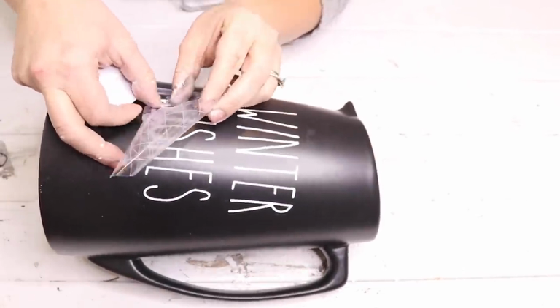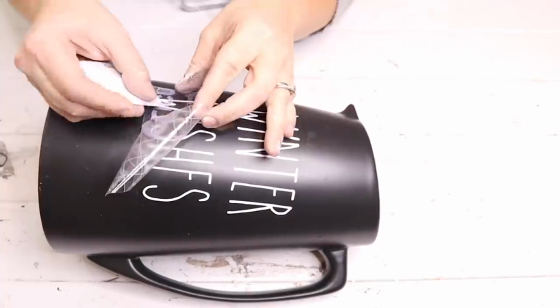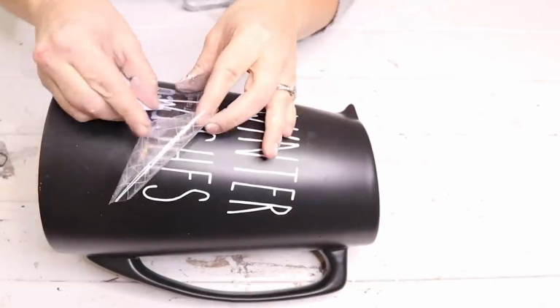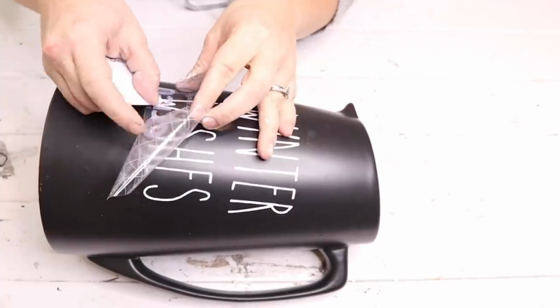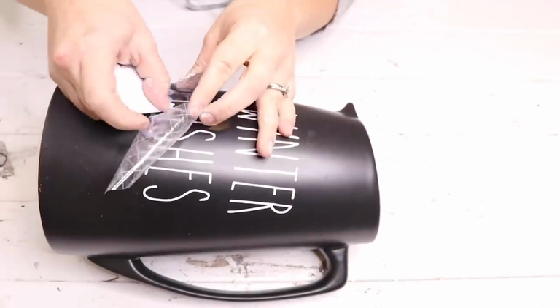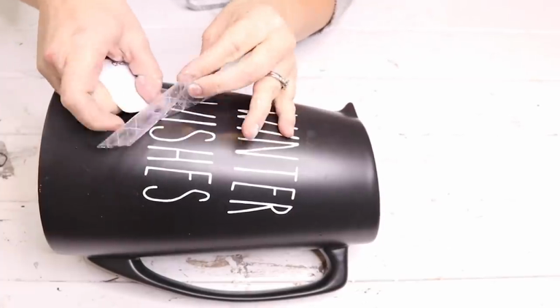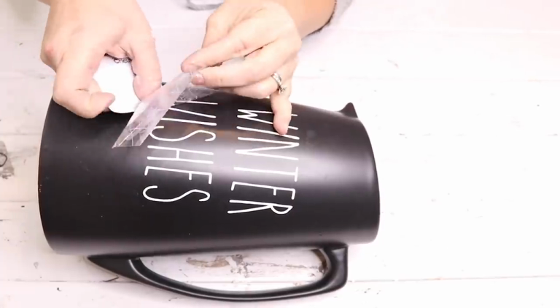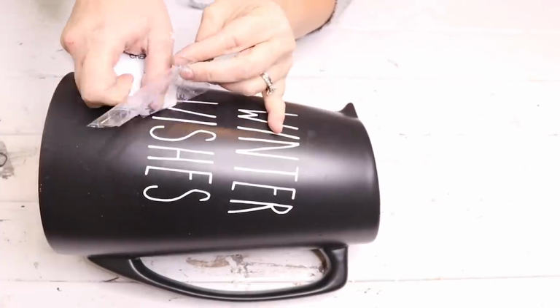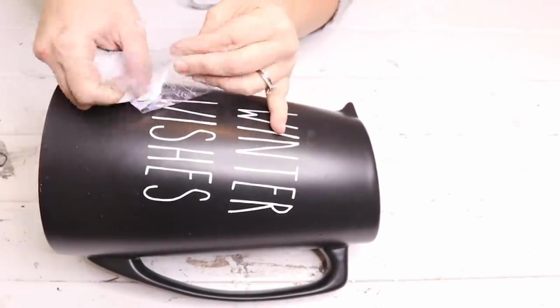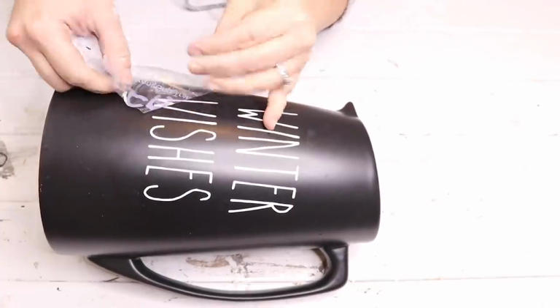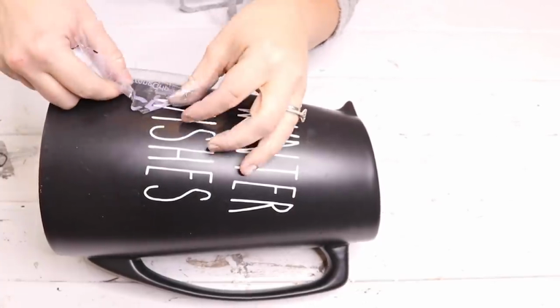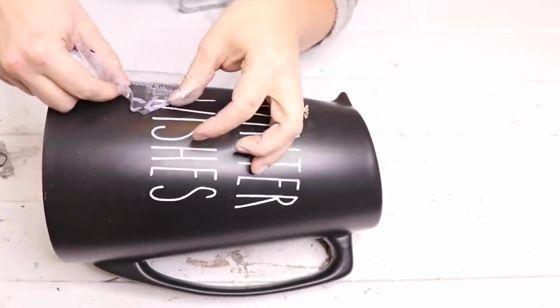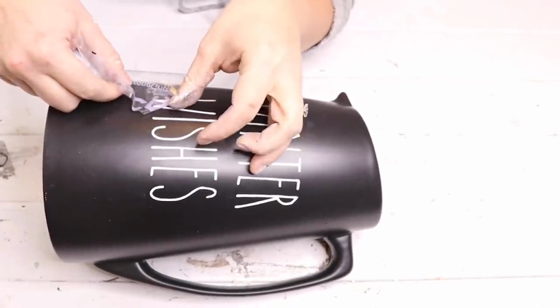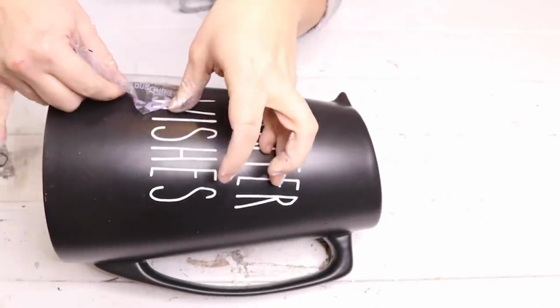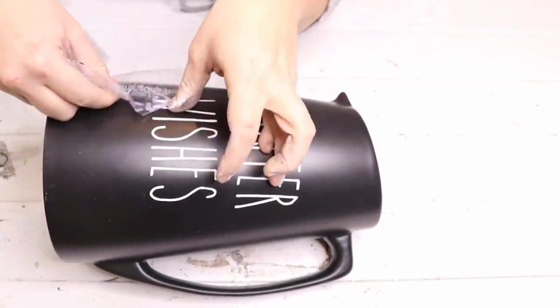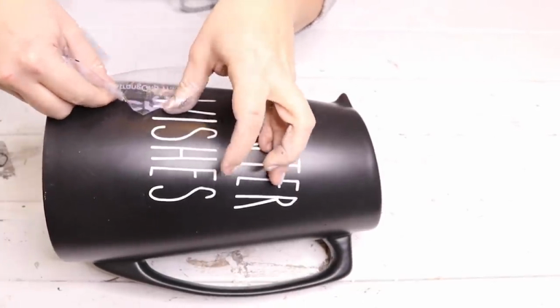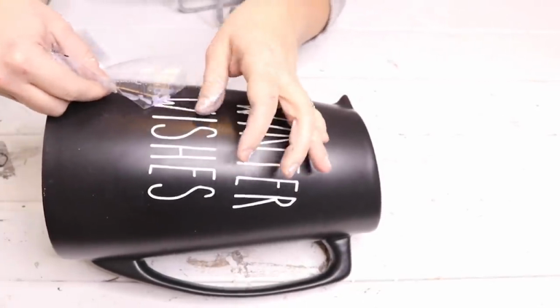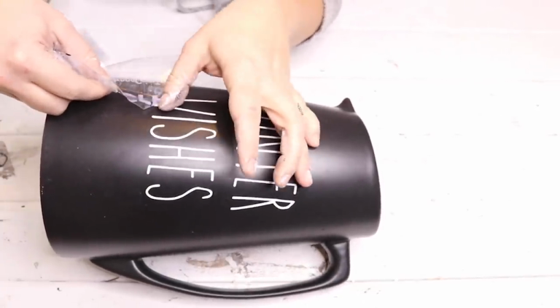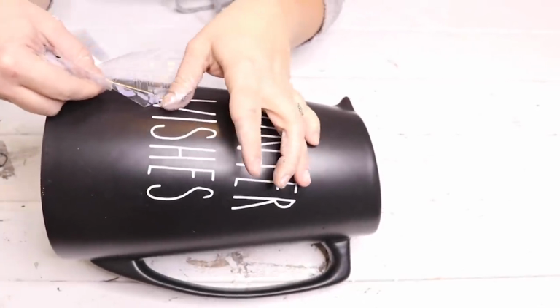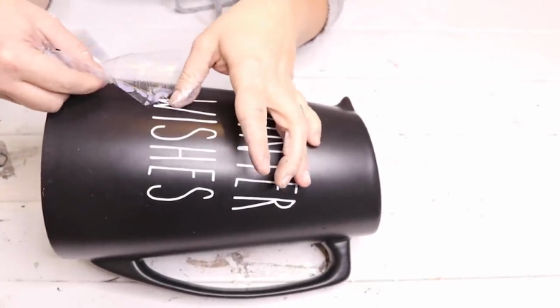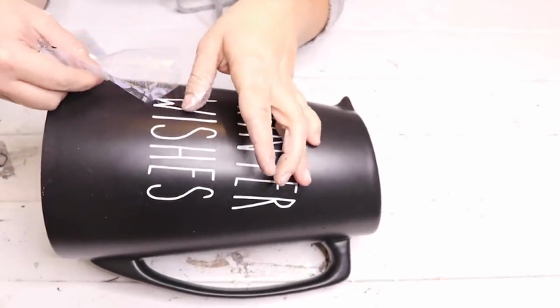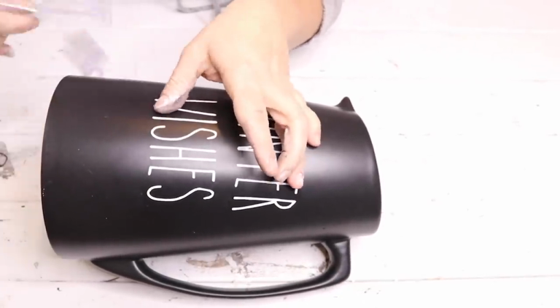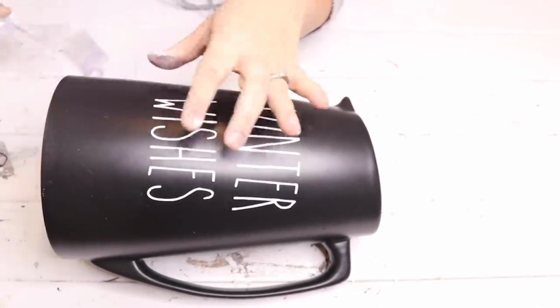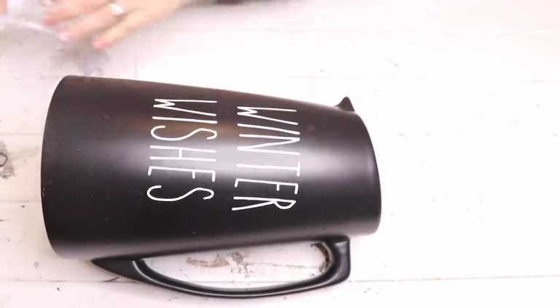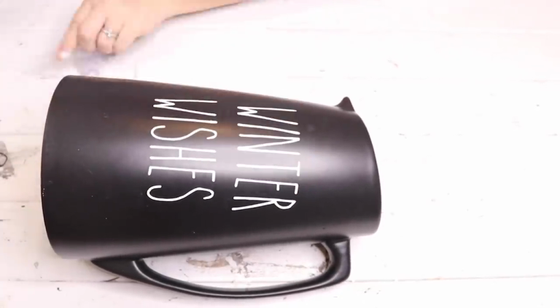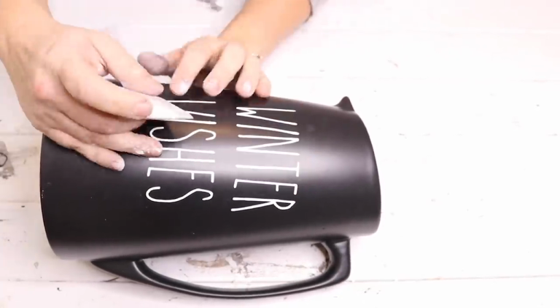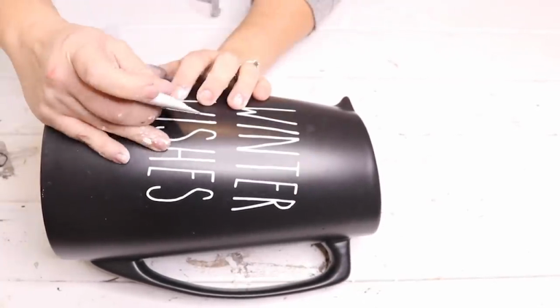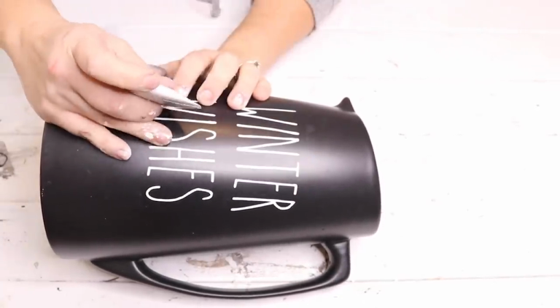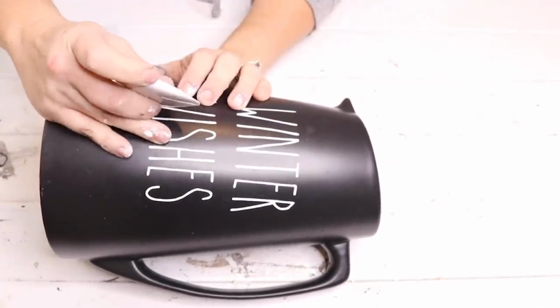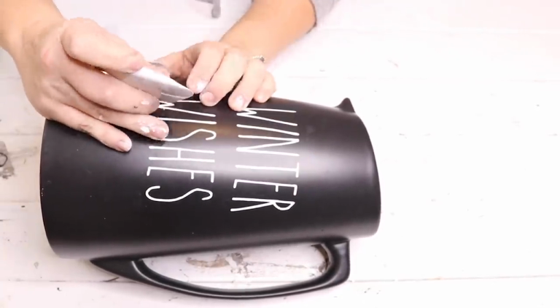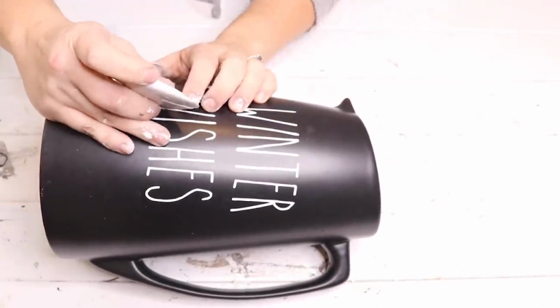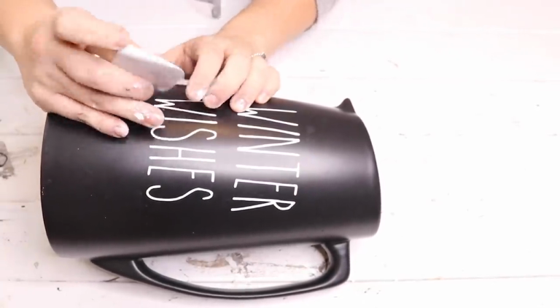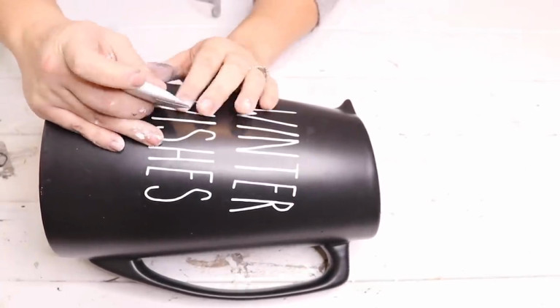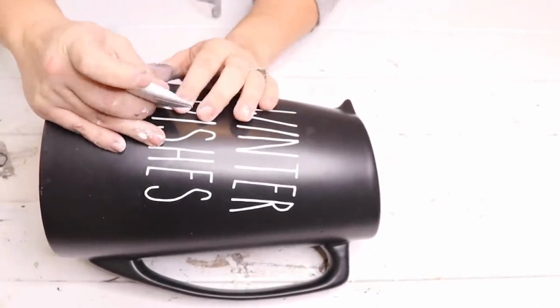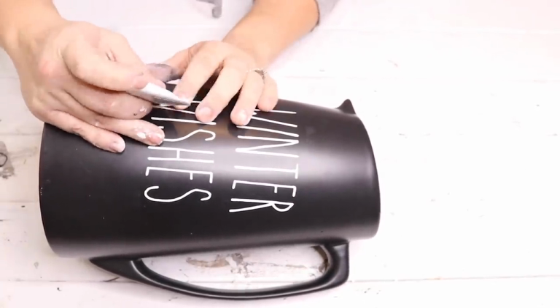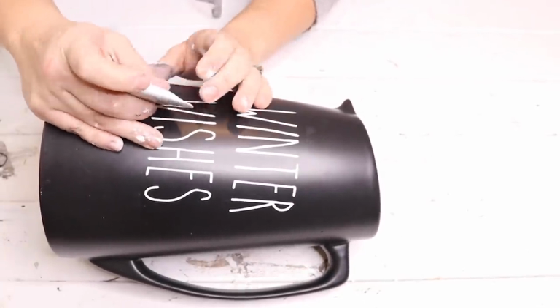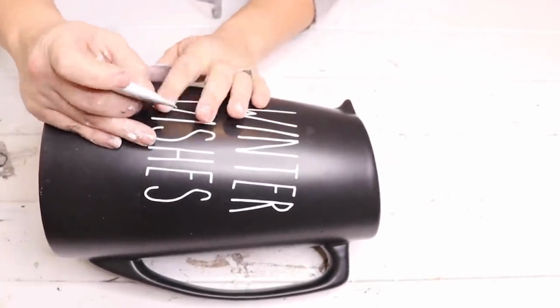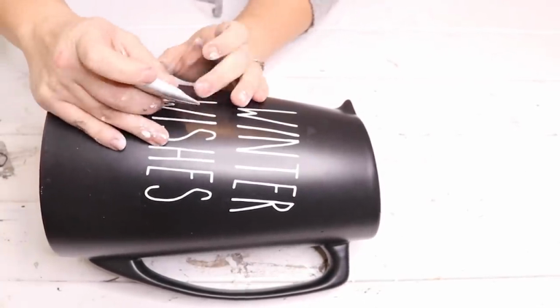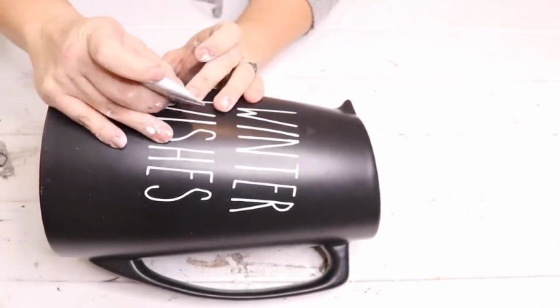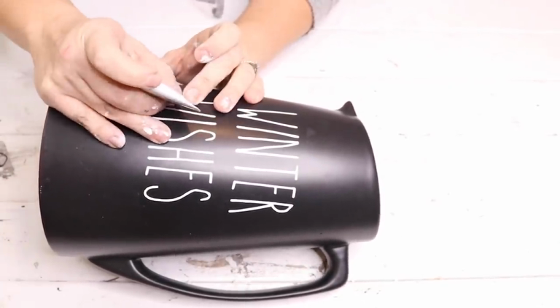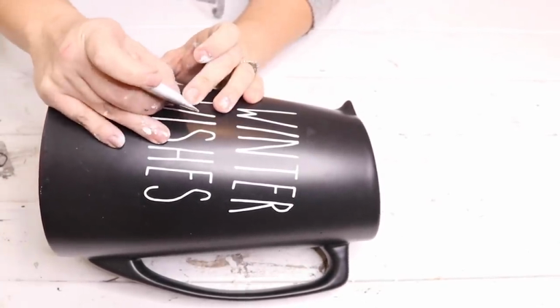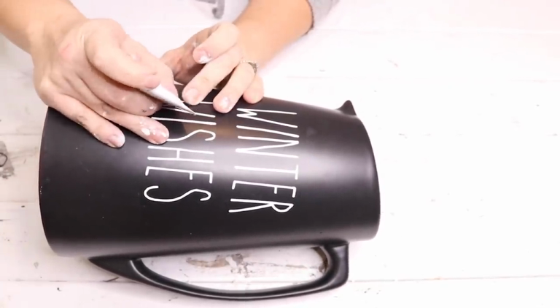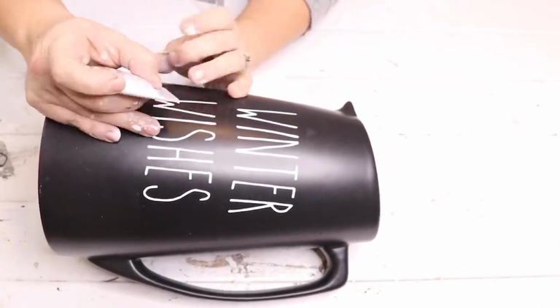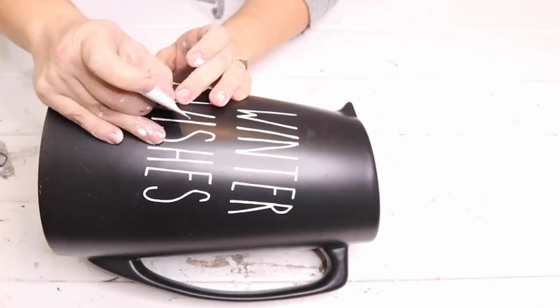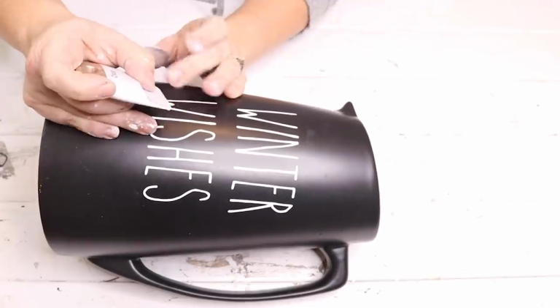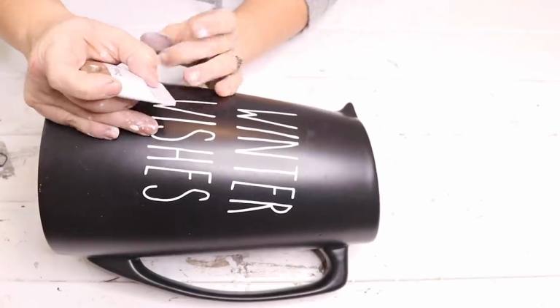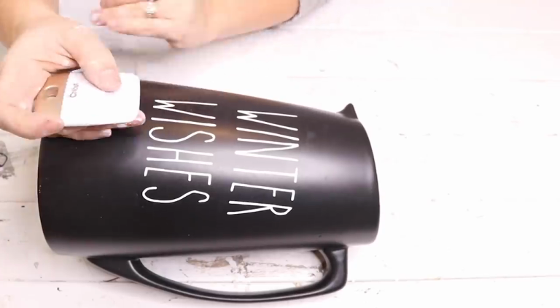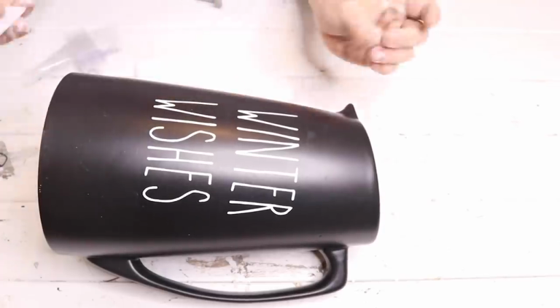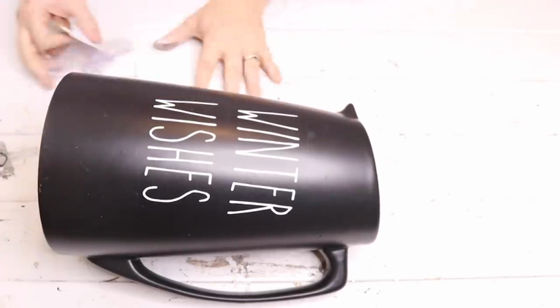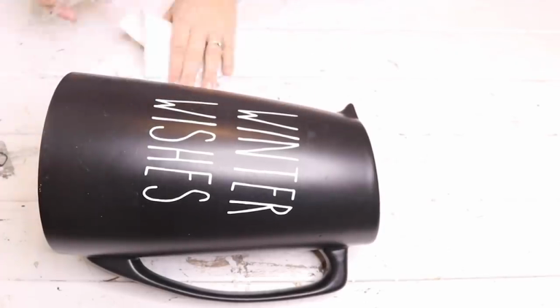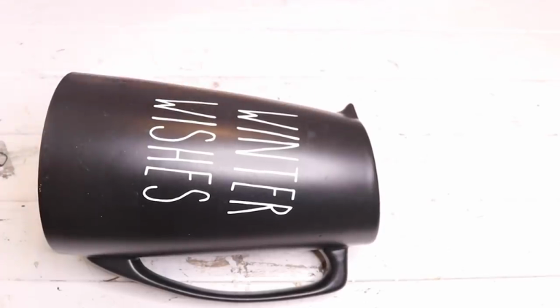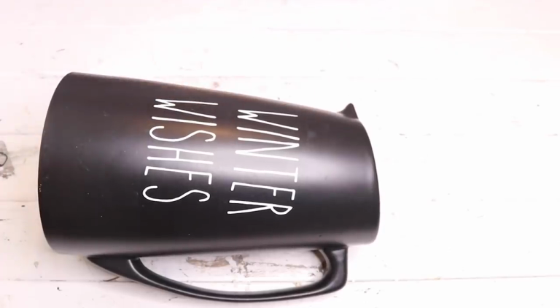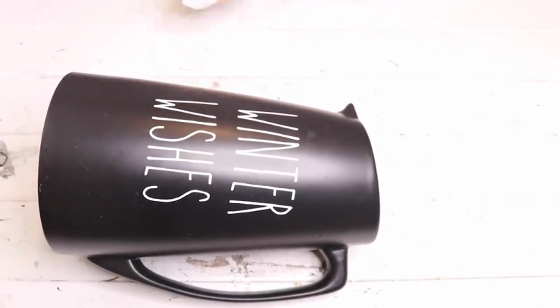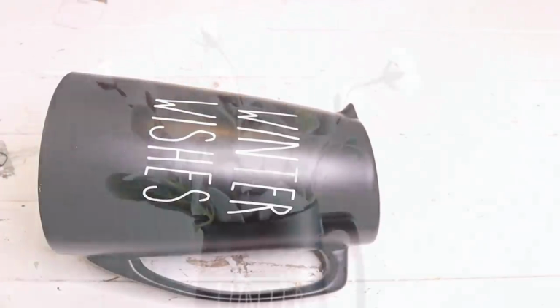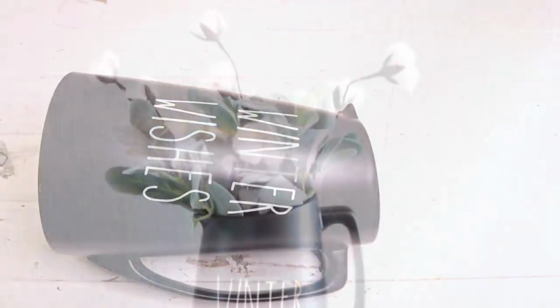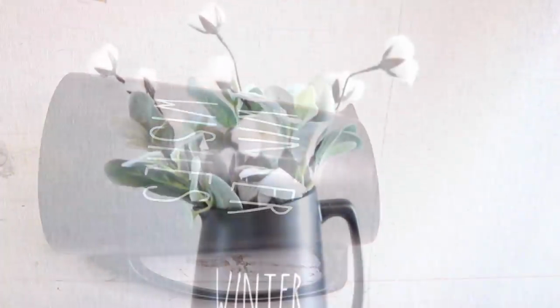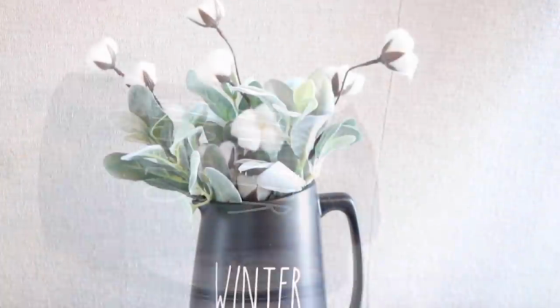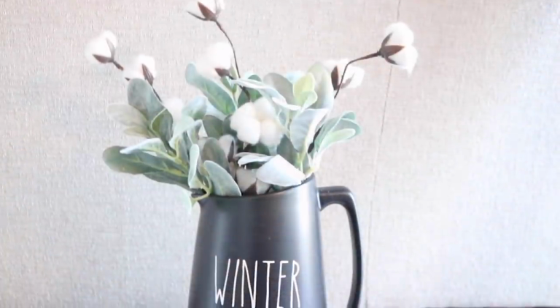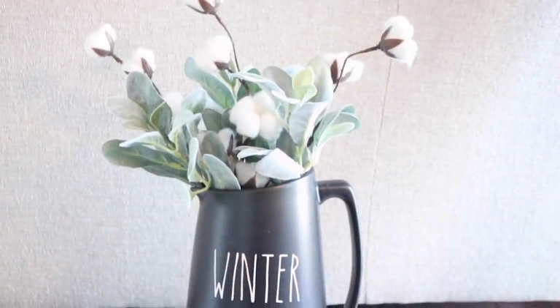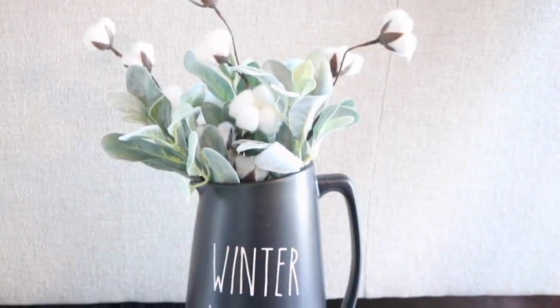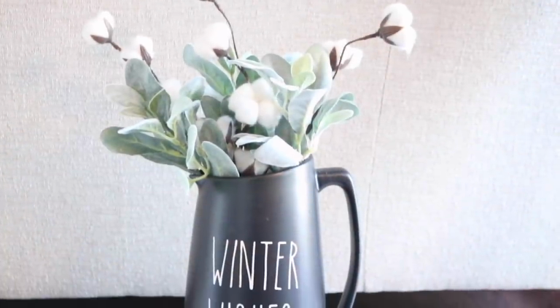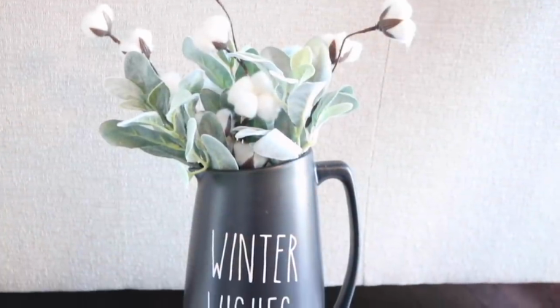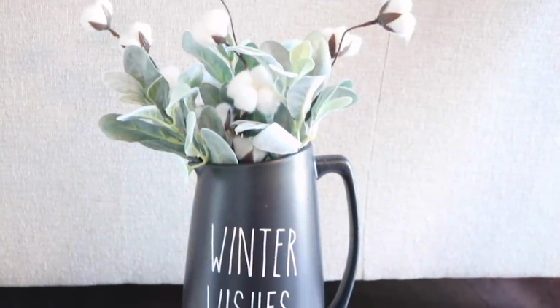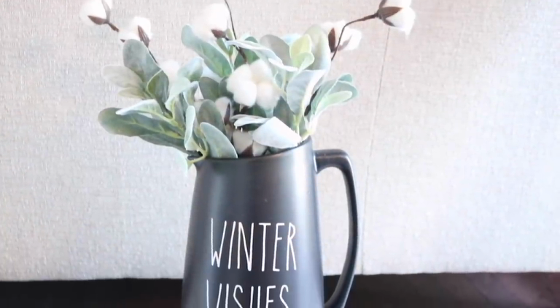That was it for this project. I just used it as a little winter vase and put some cotton and some lamb's ear in it, and that was it.